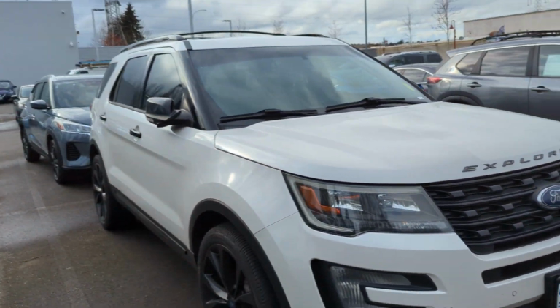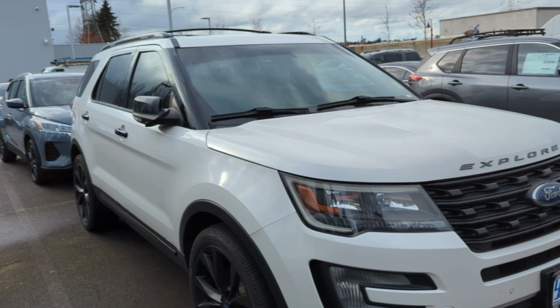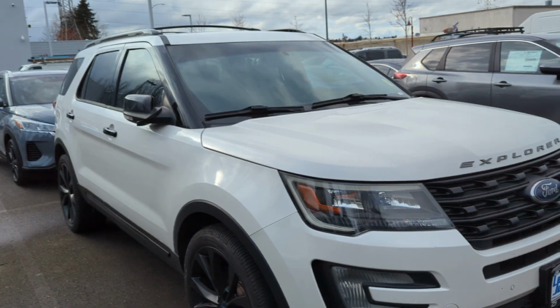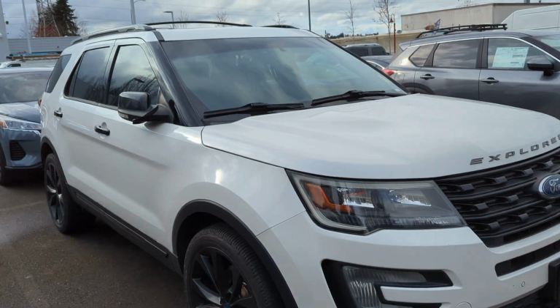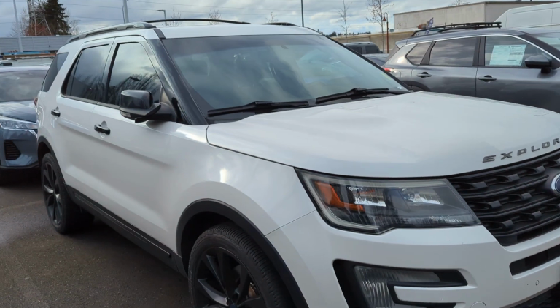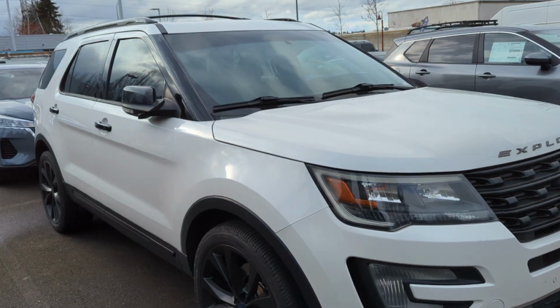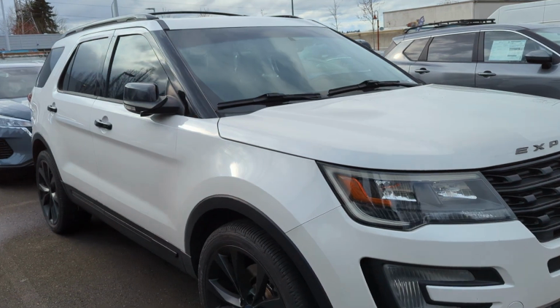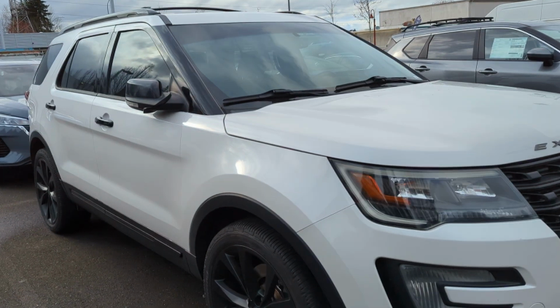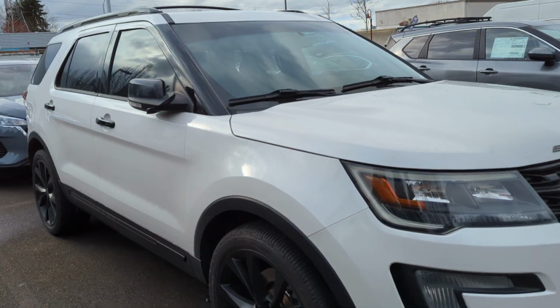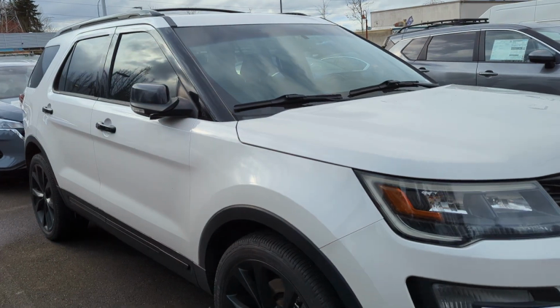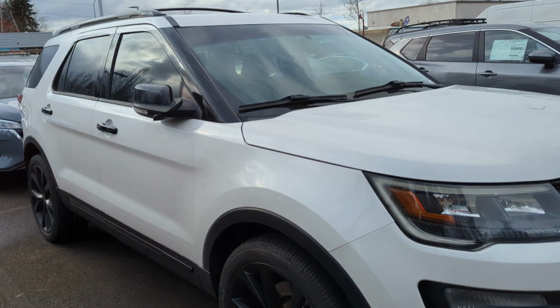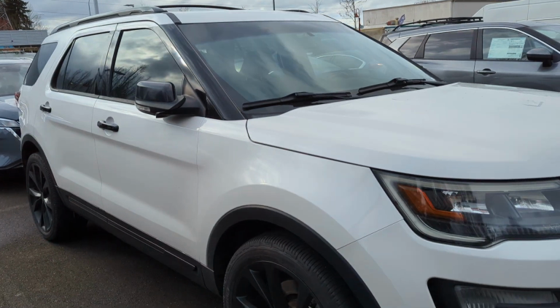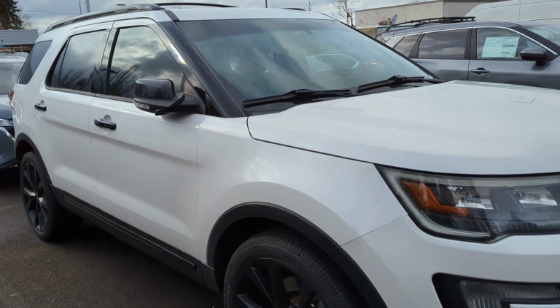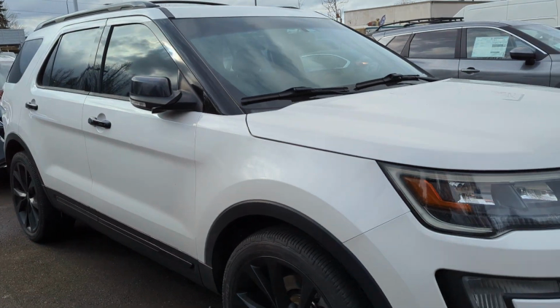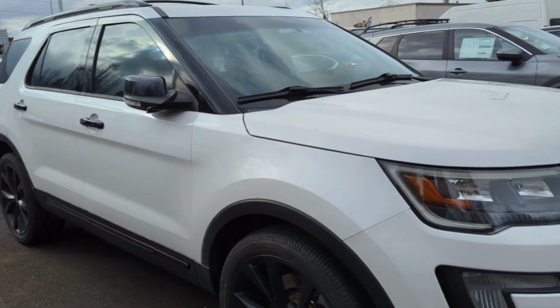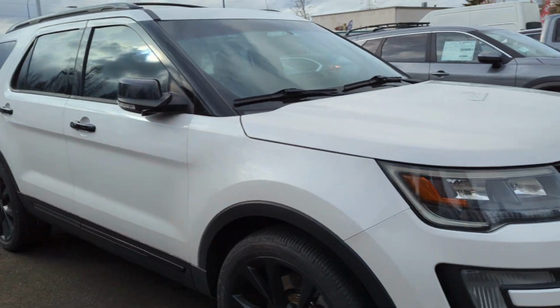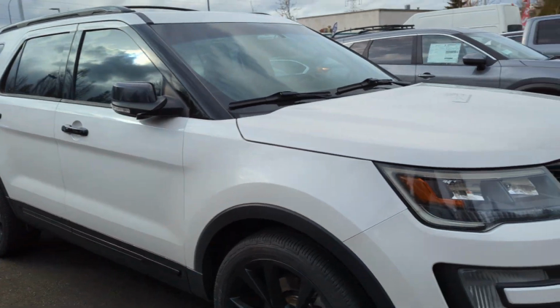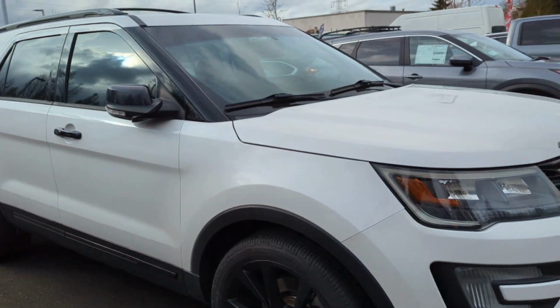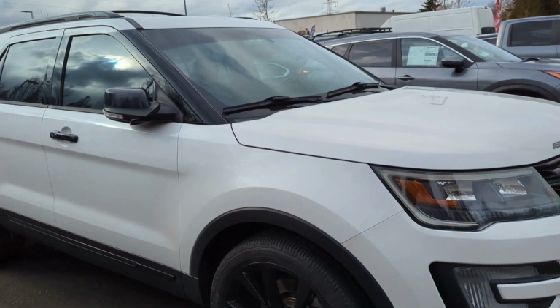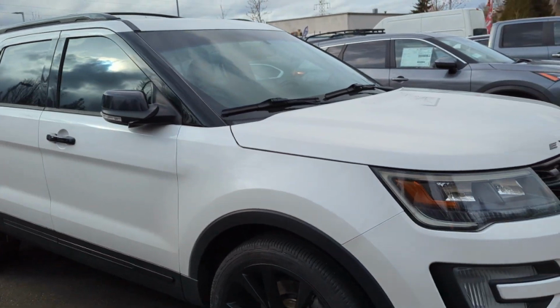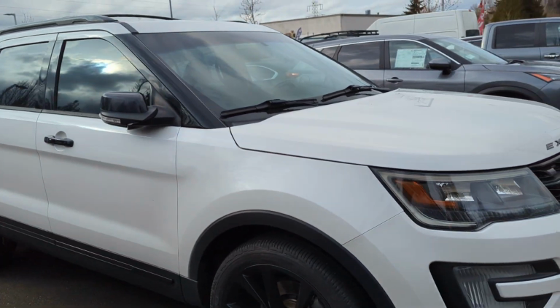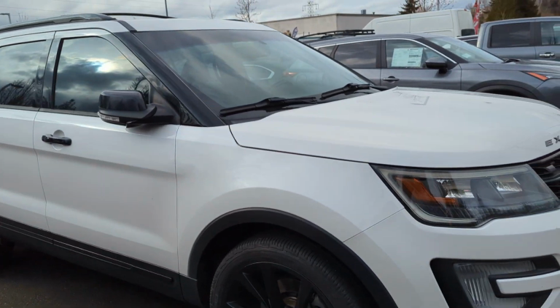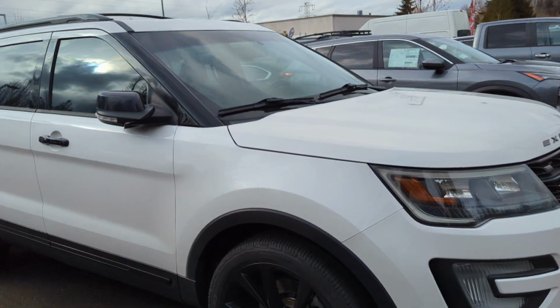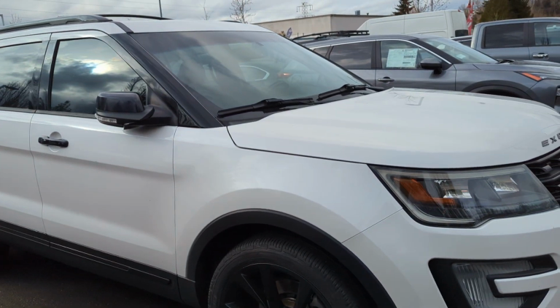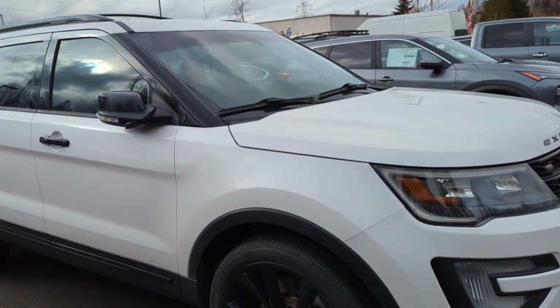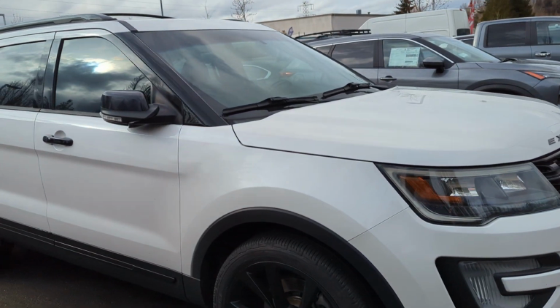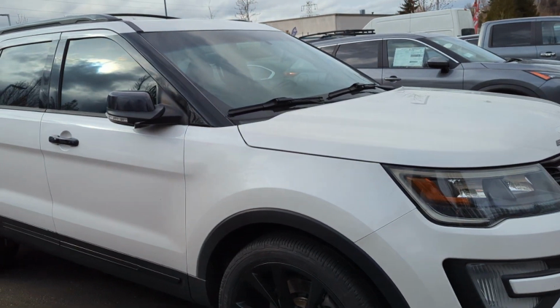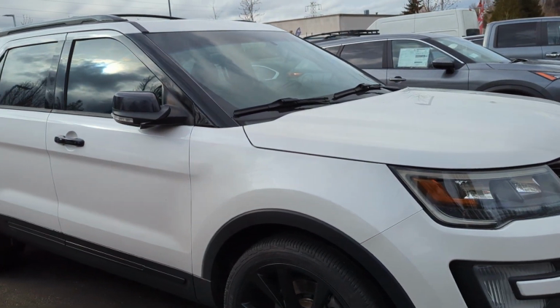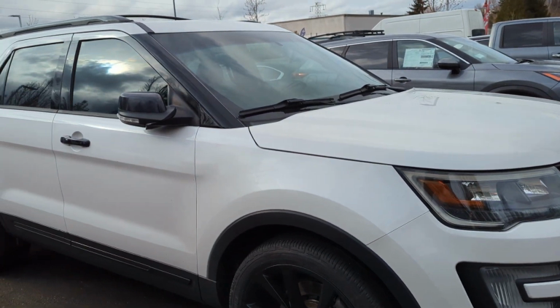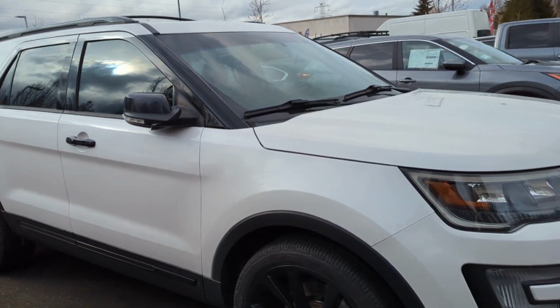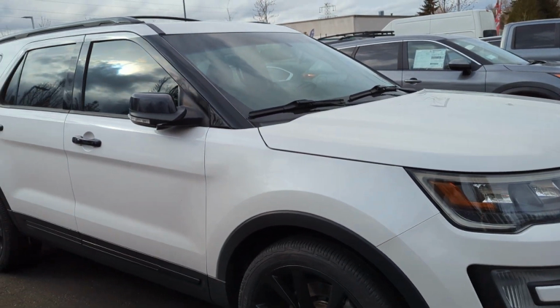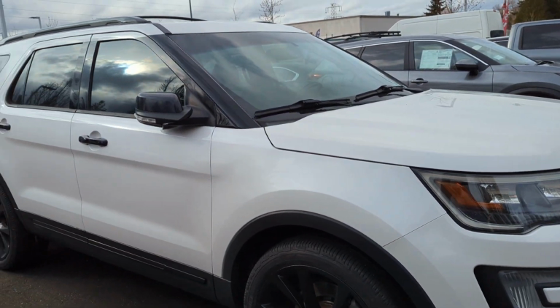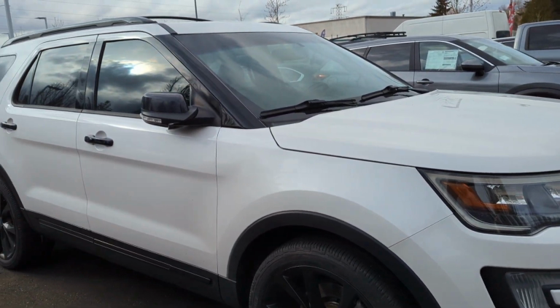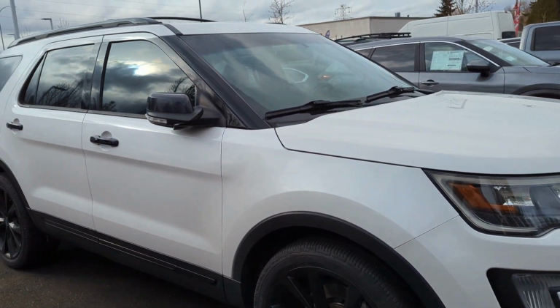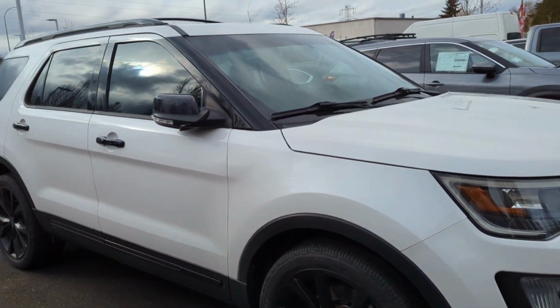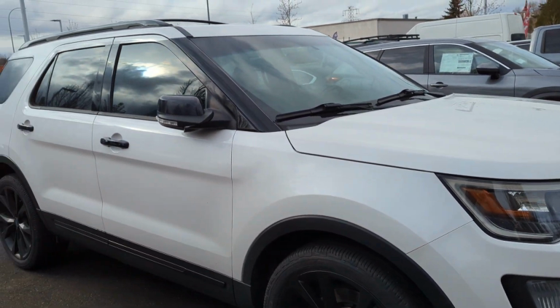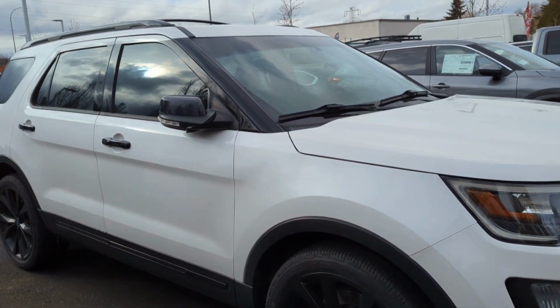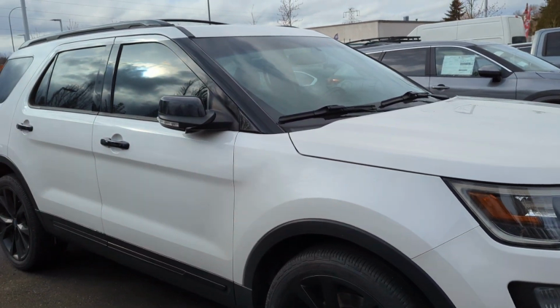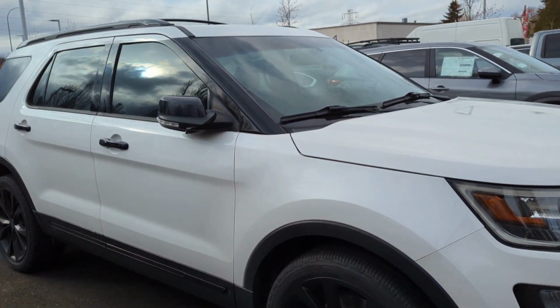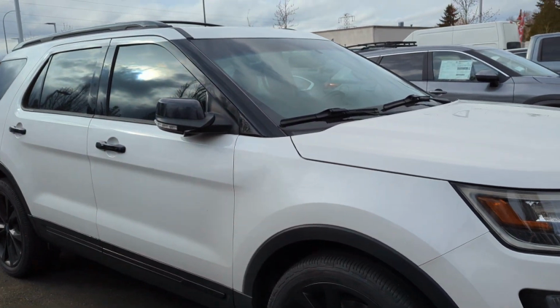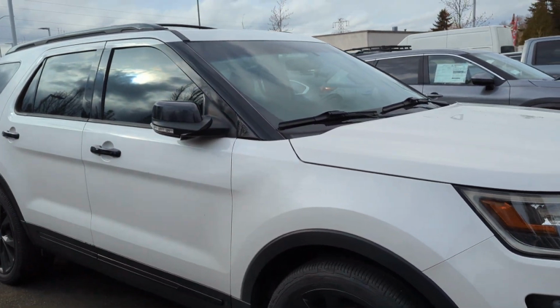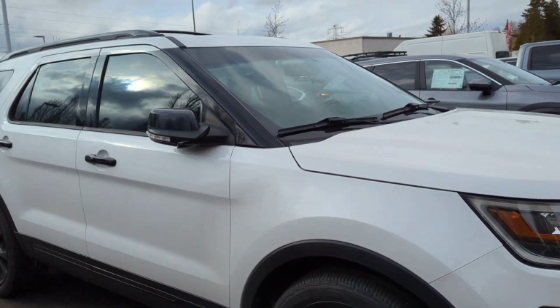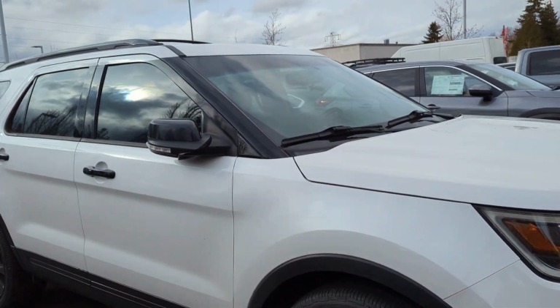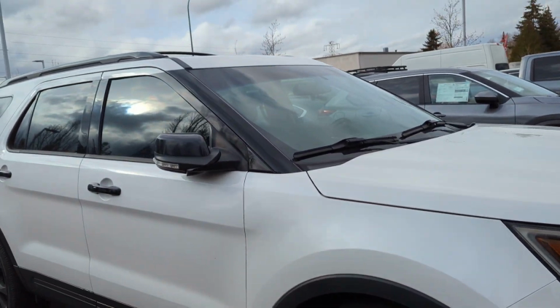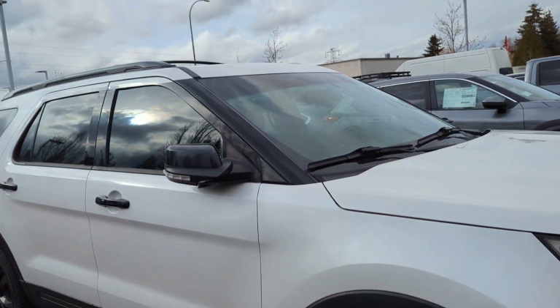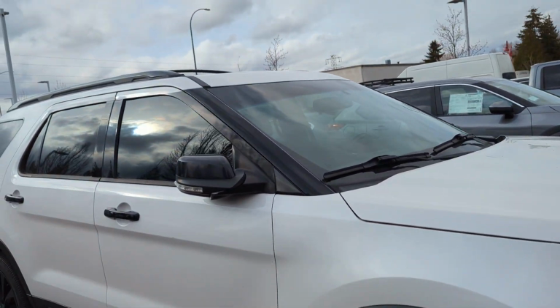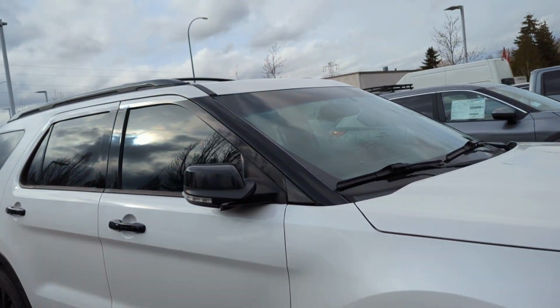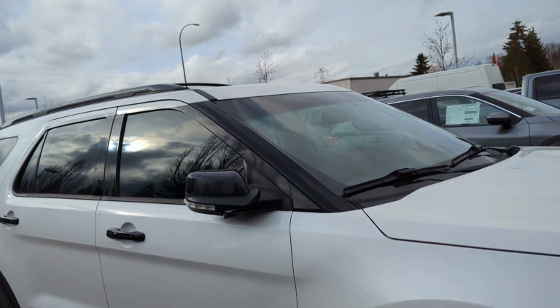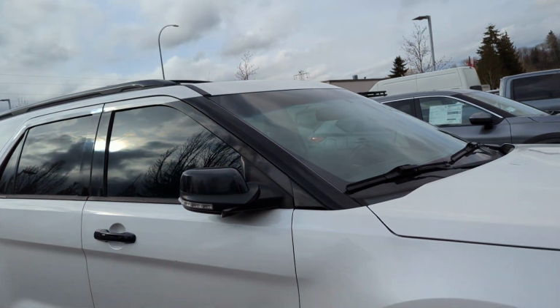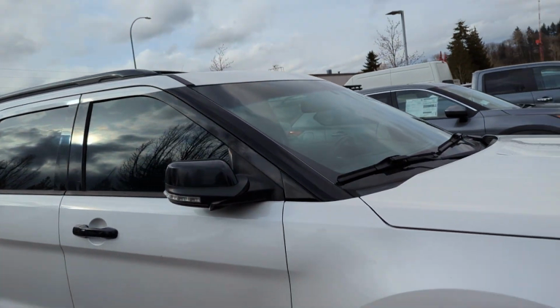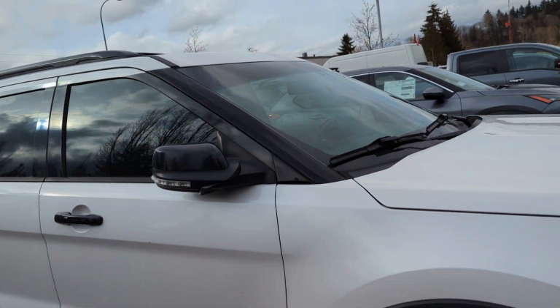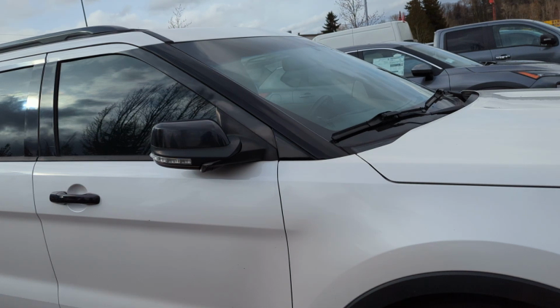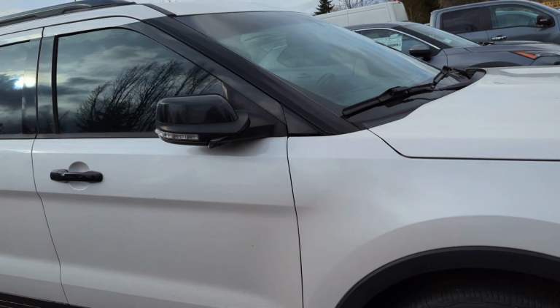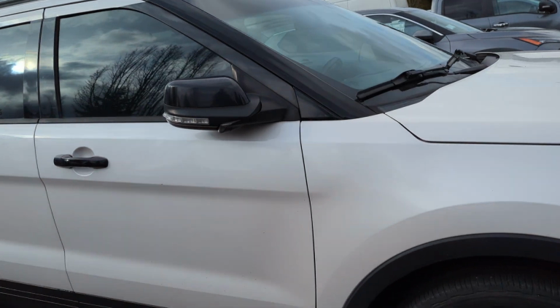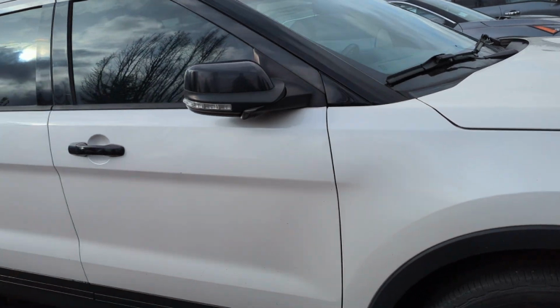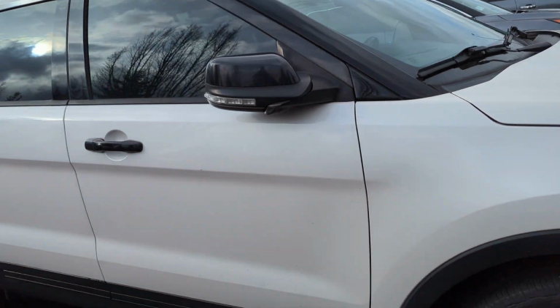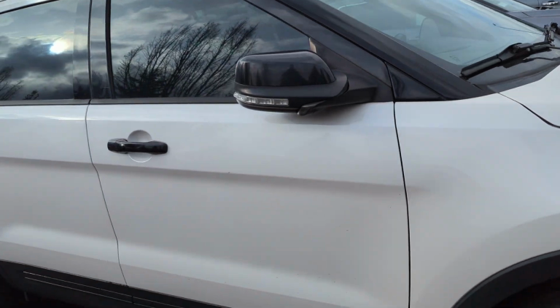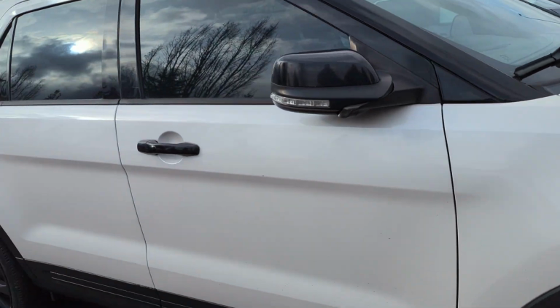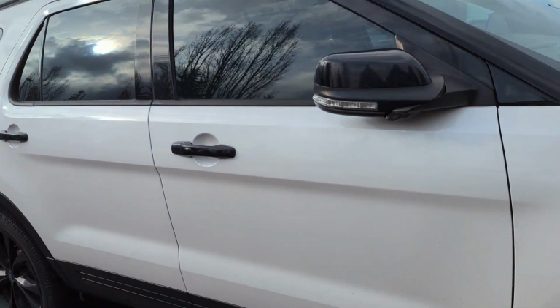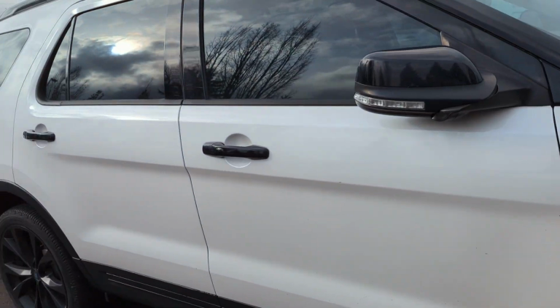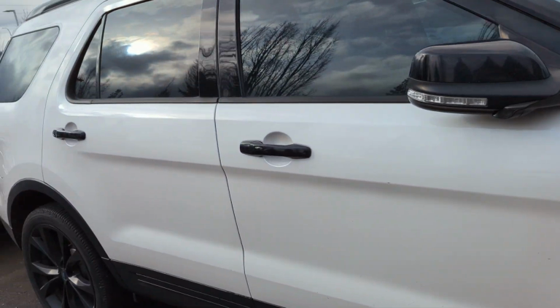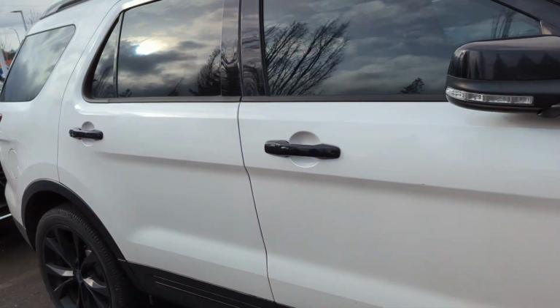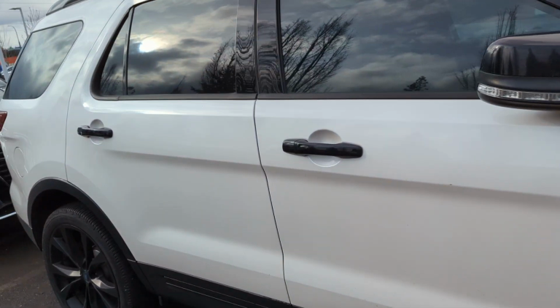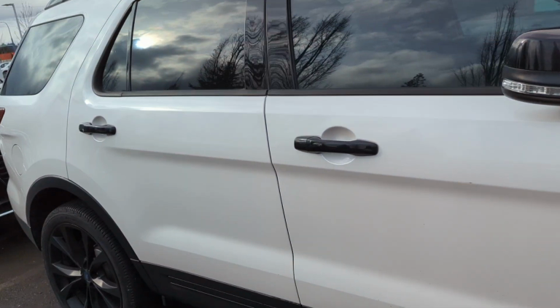Here it is — just came back from Ford; they performed a recall on it.